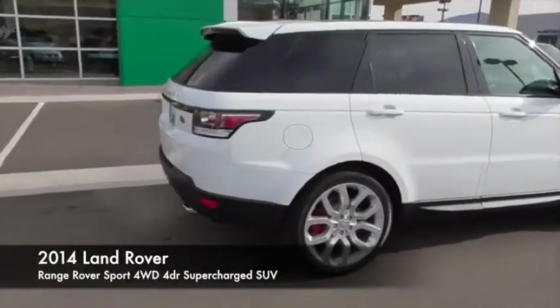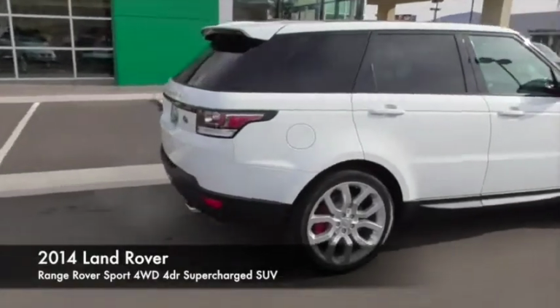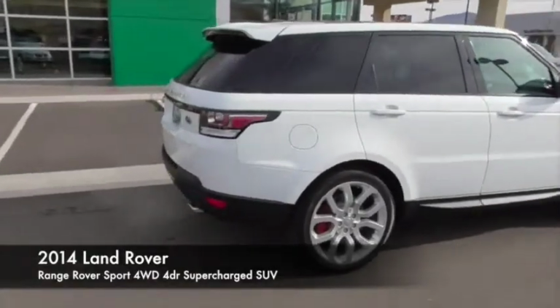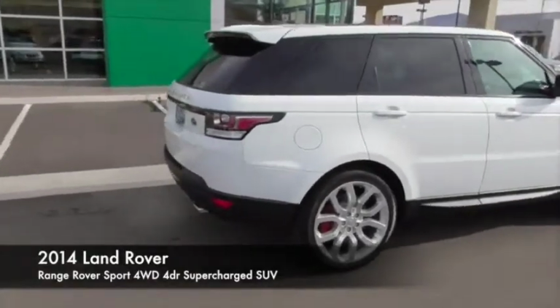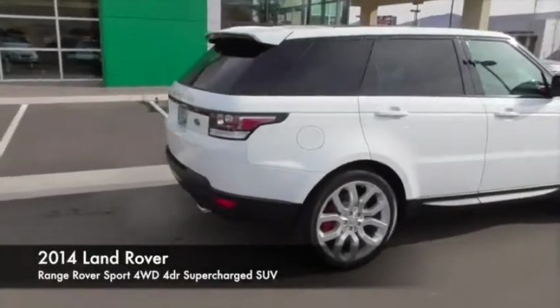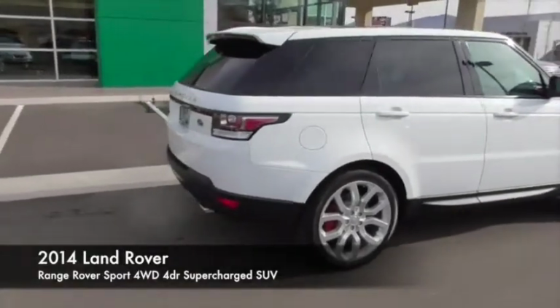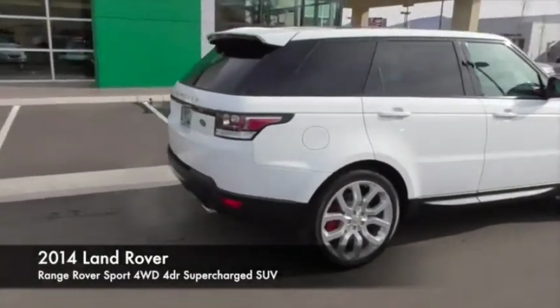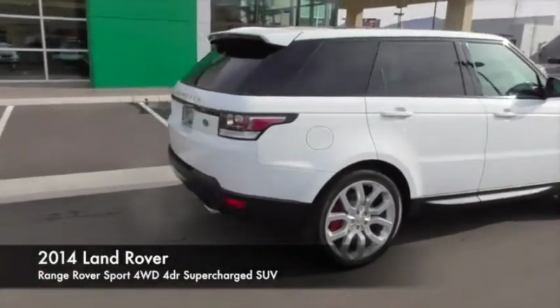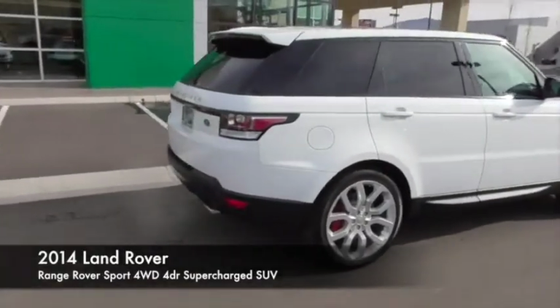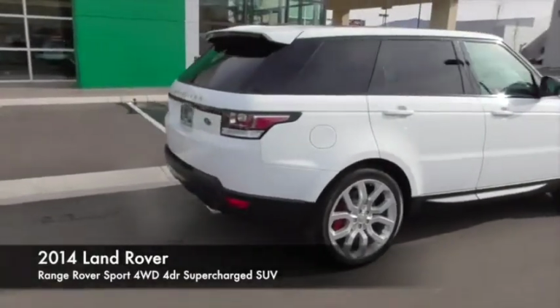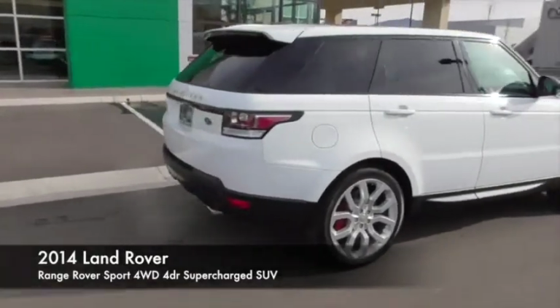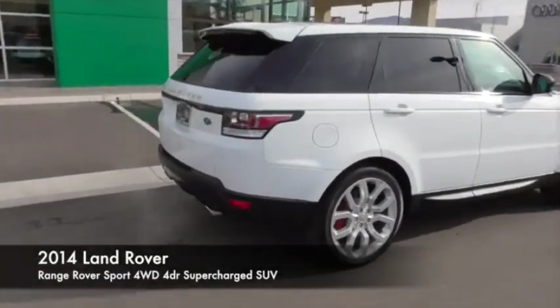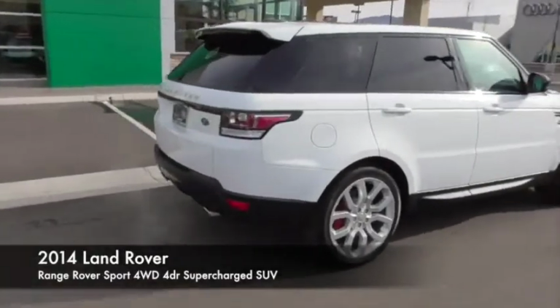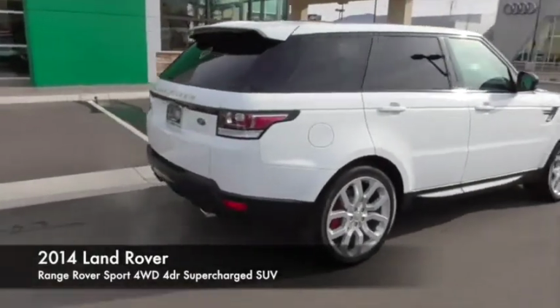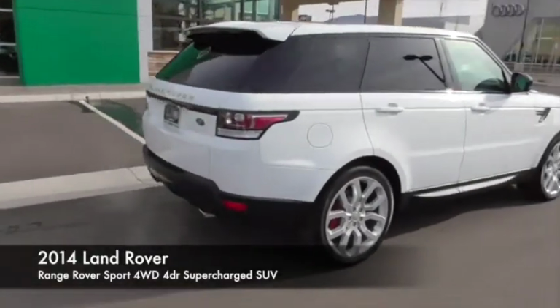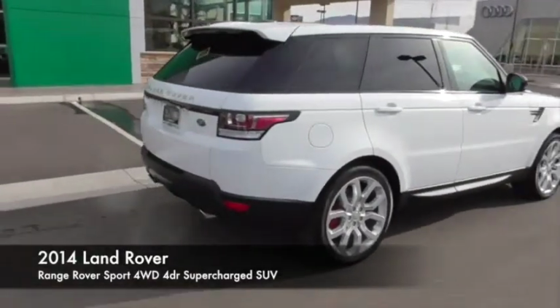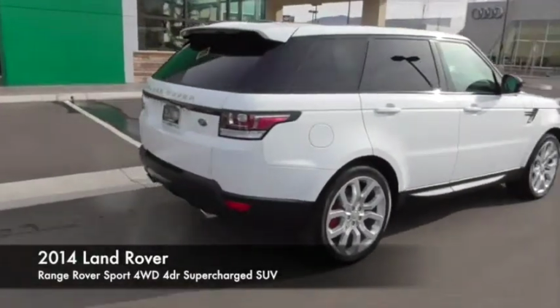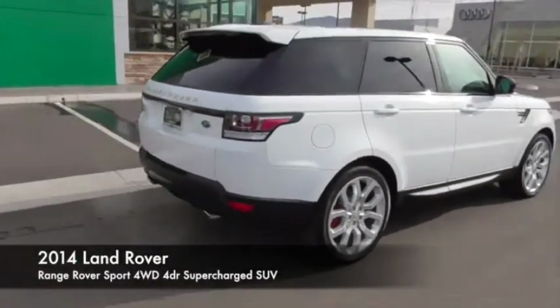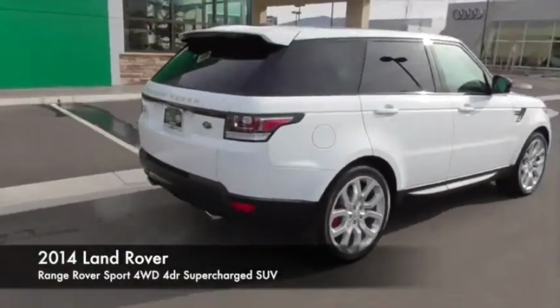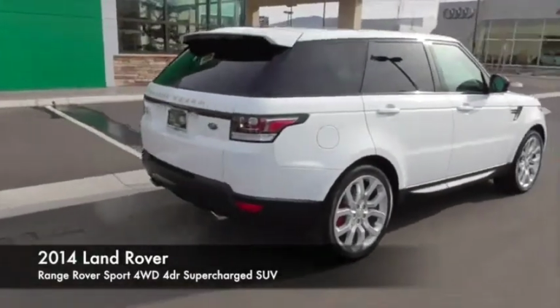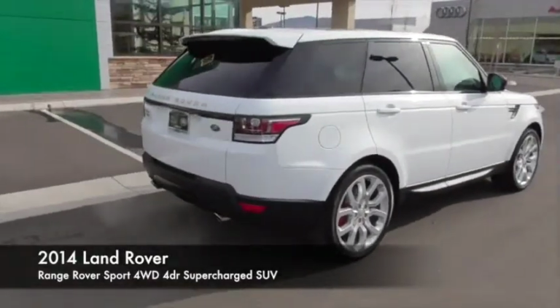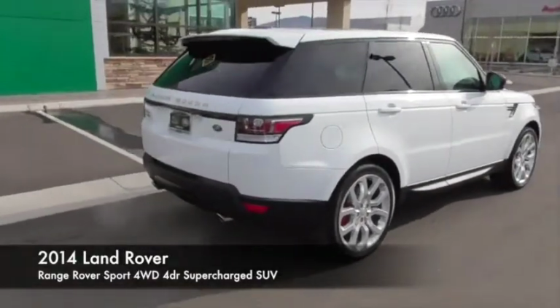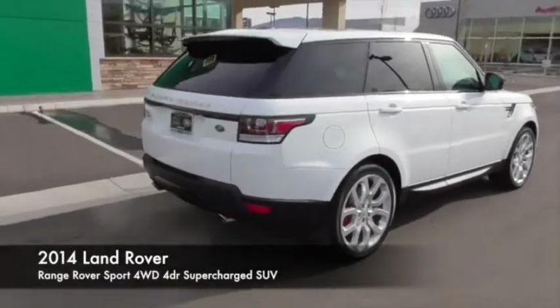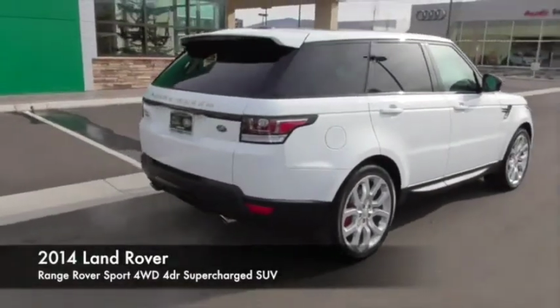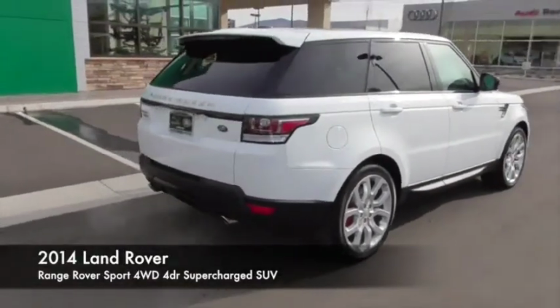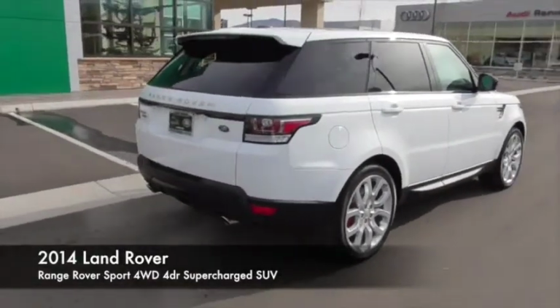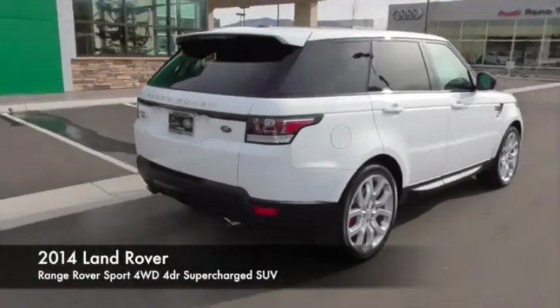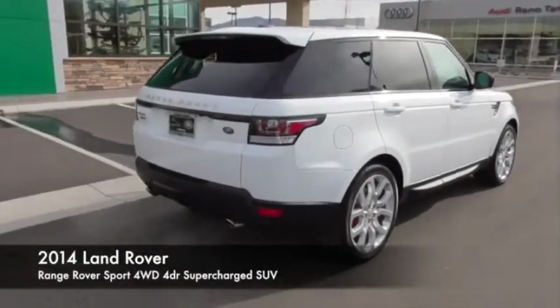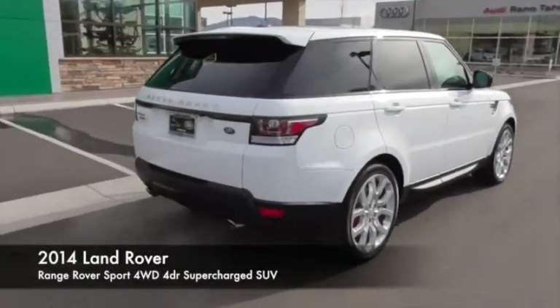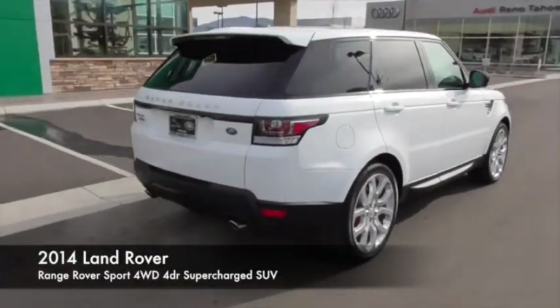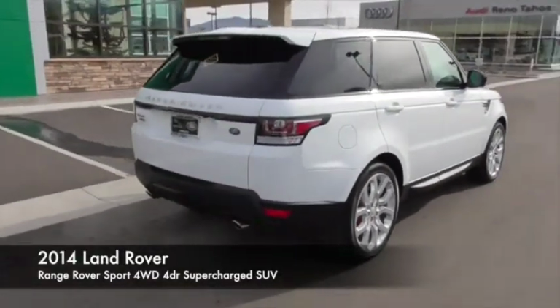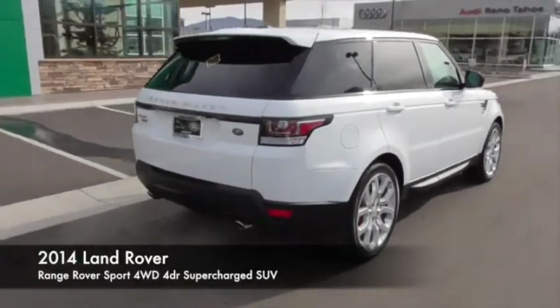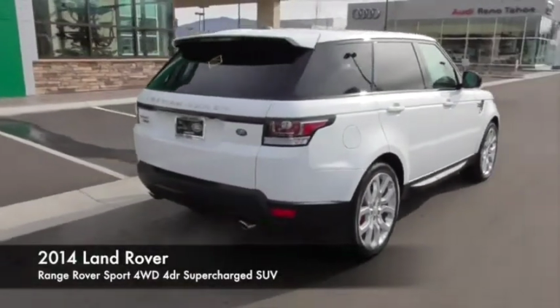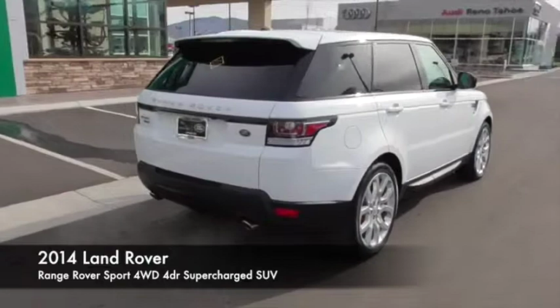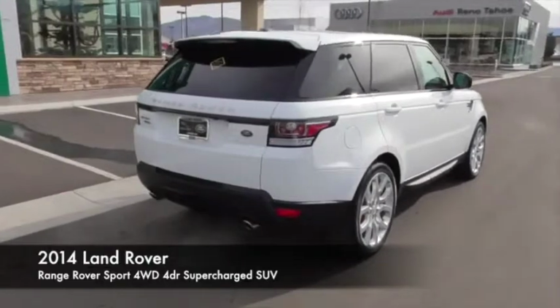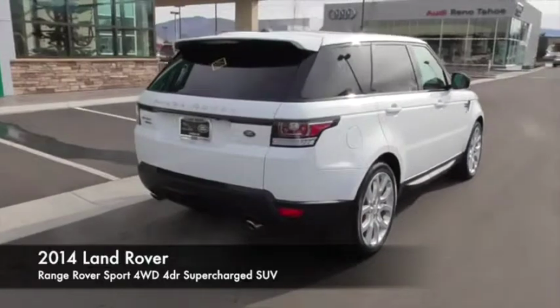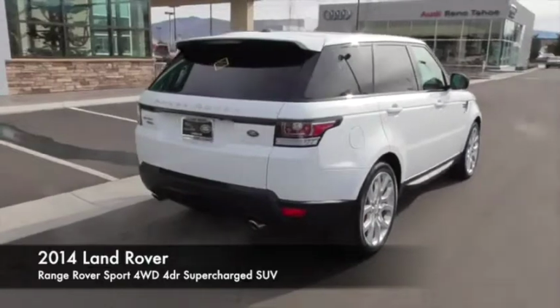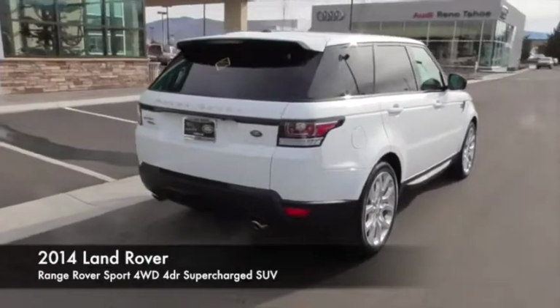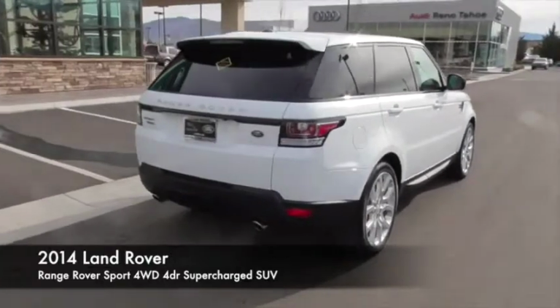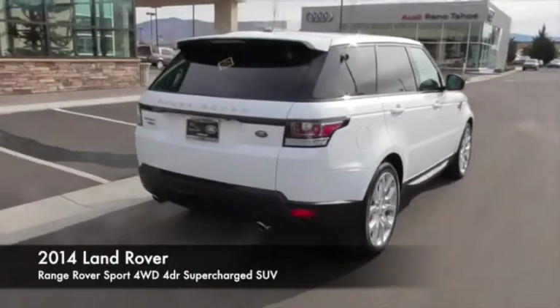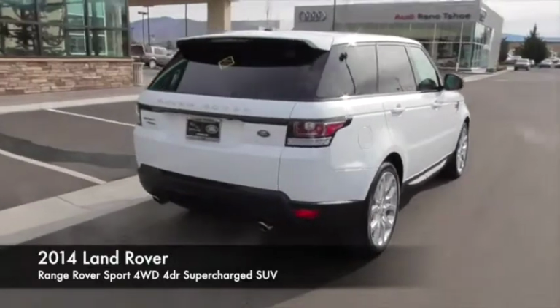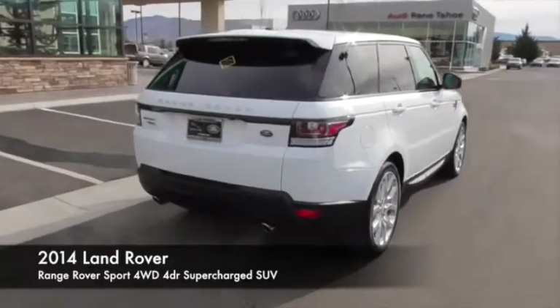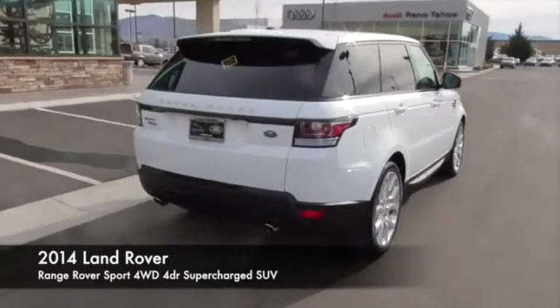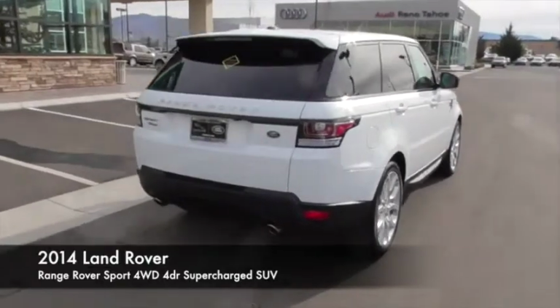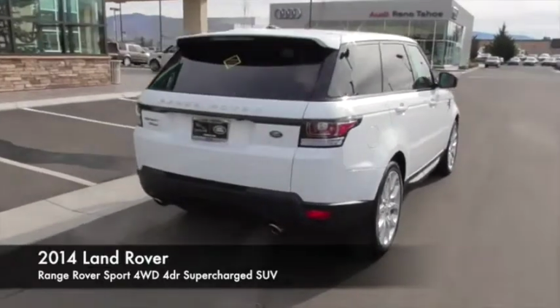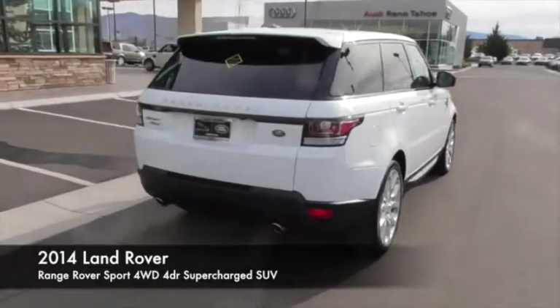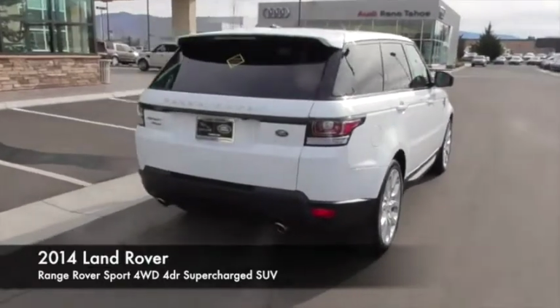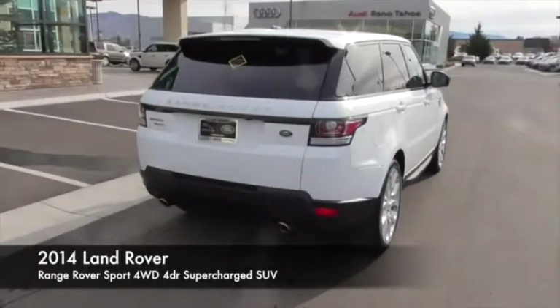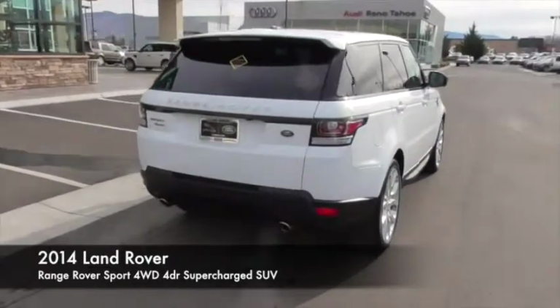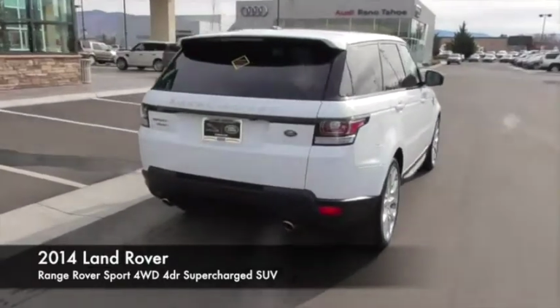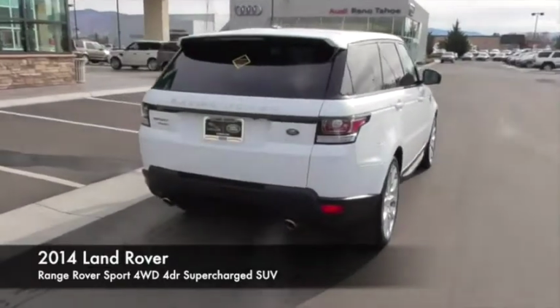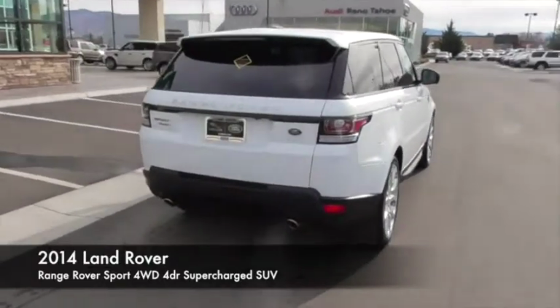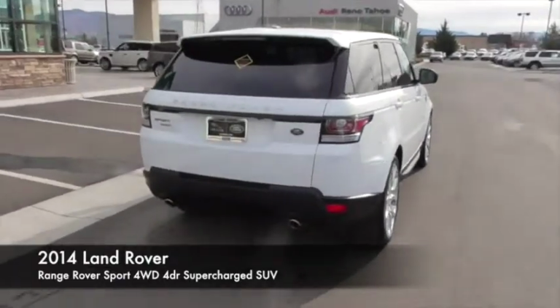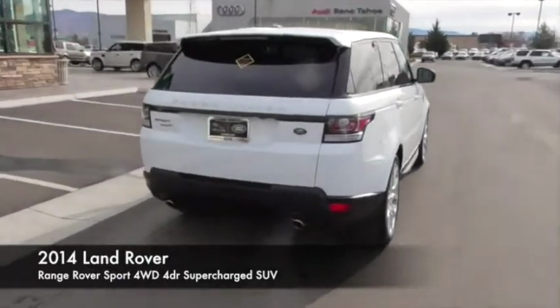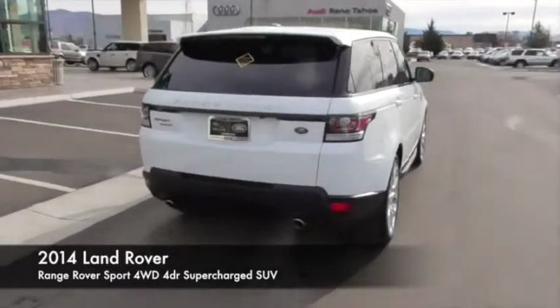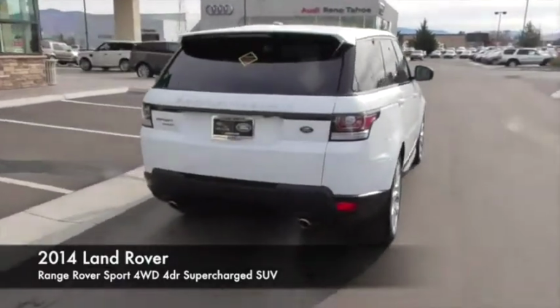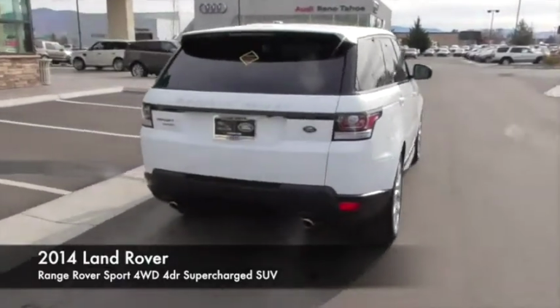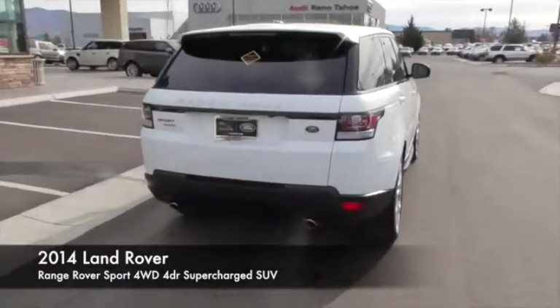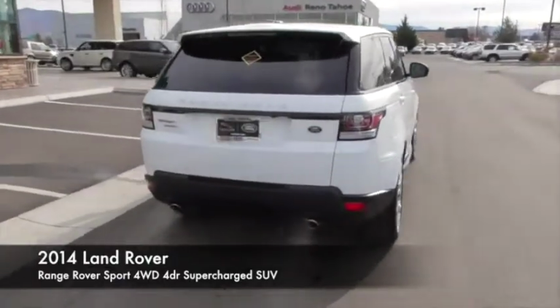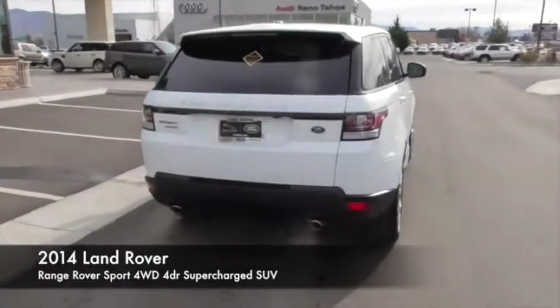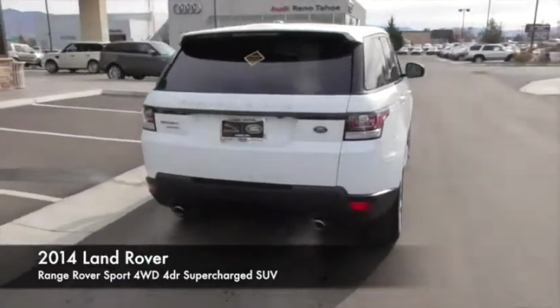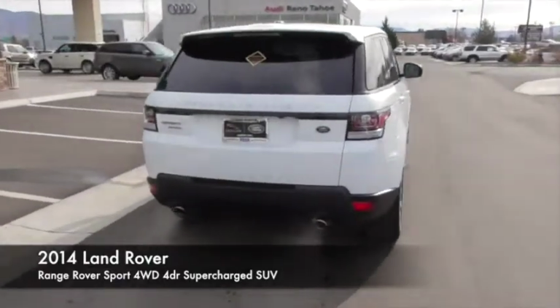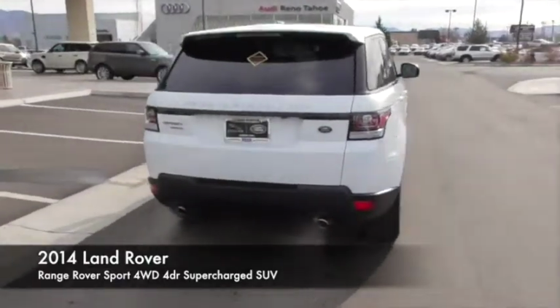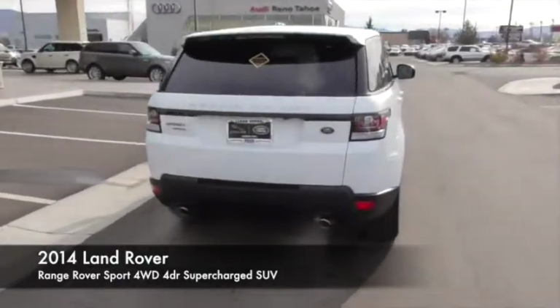Keyless entry, cruise control, climate control, center armrest, side airbag, security system, compass.